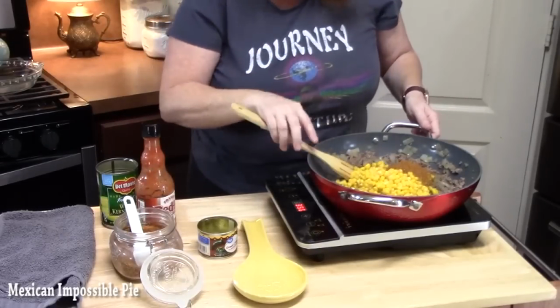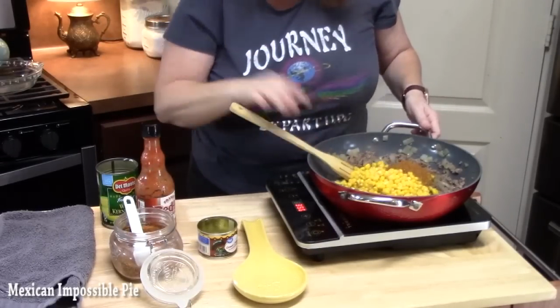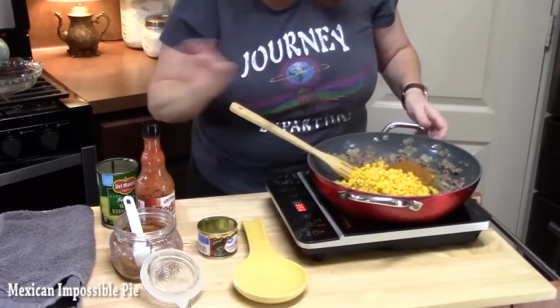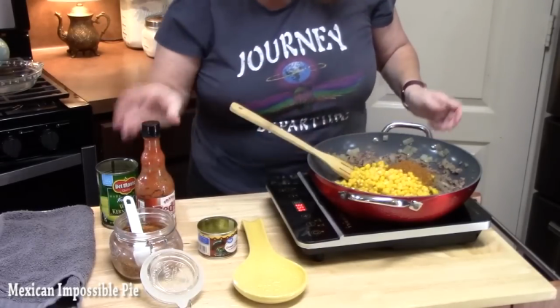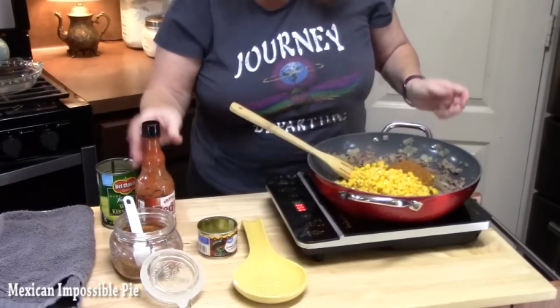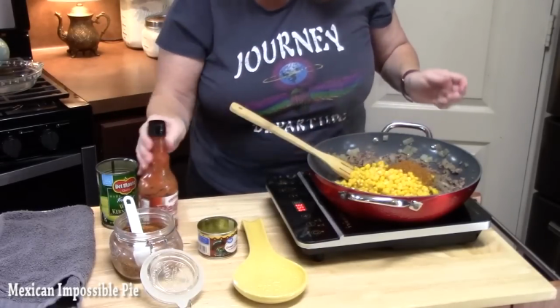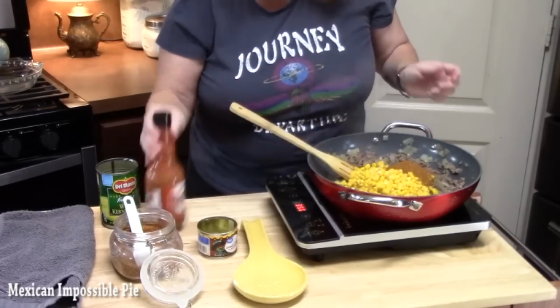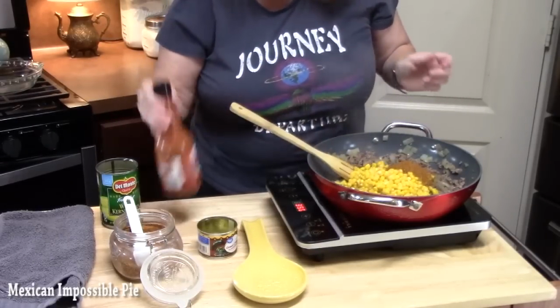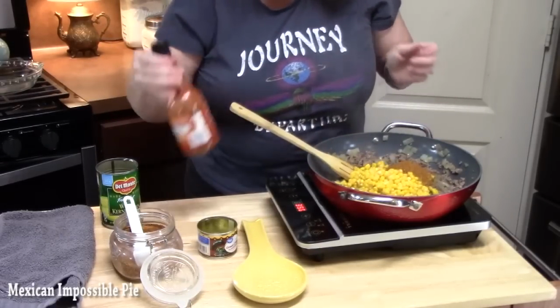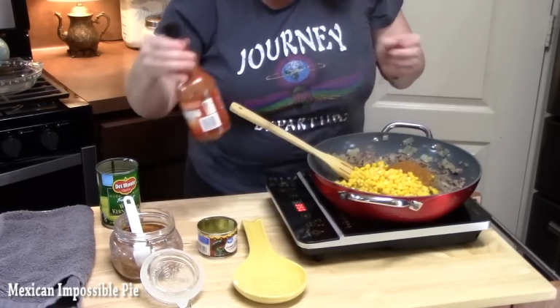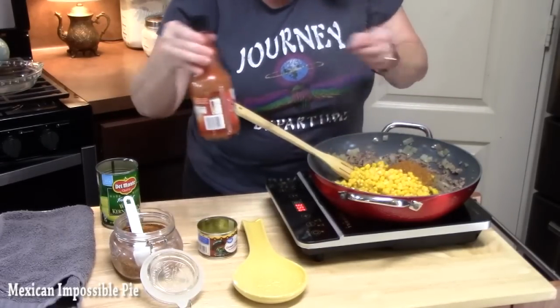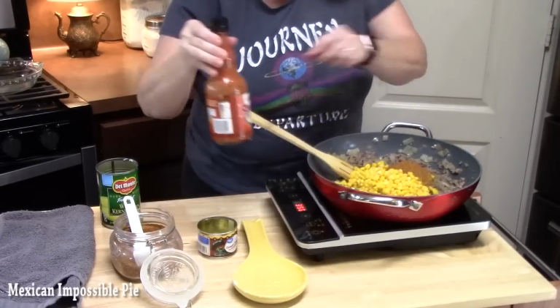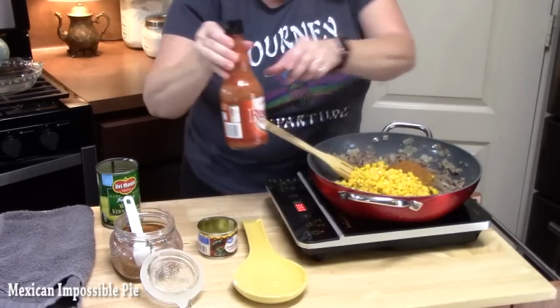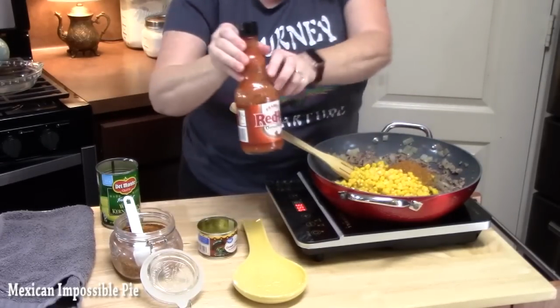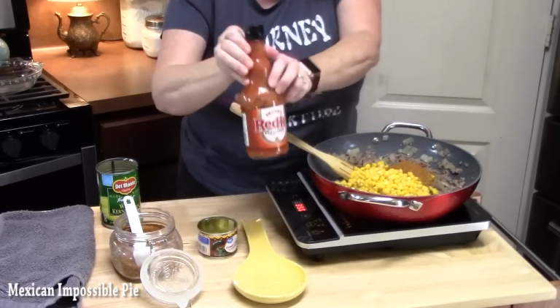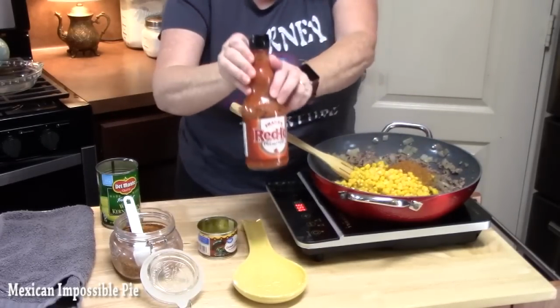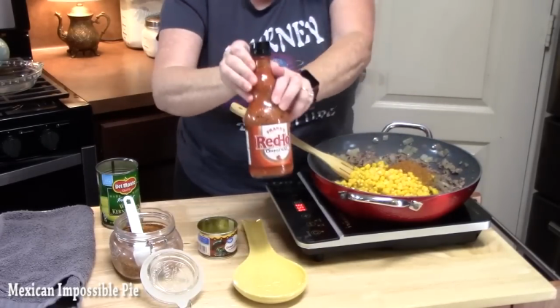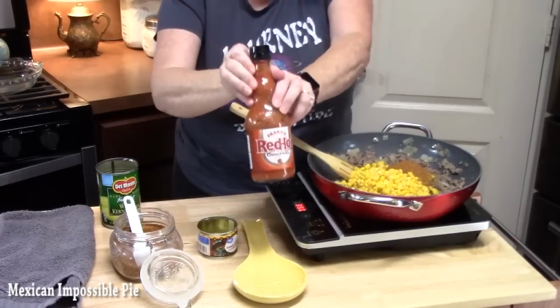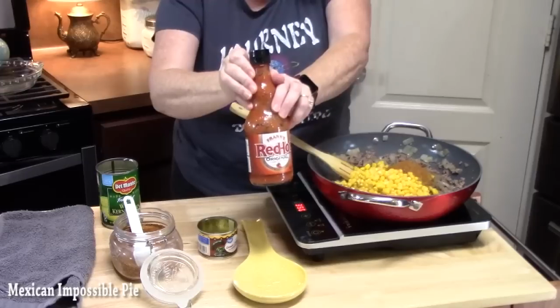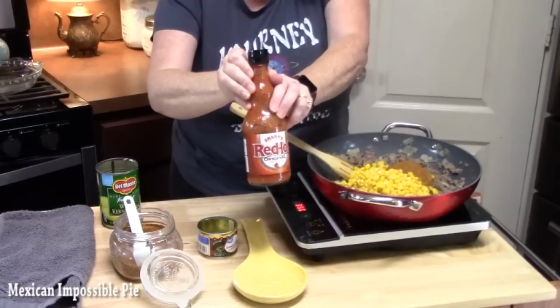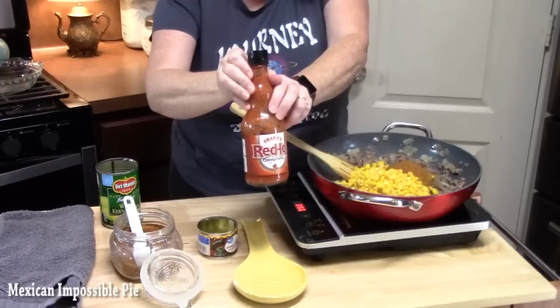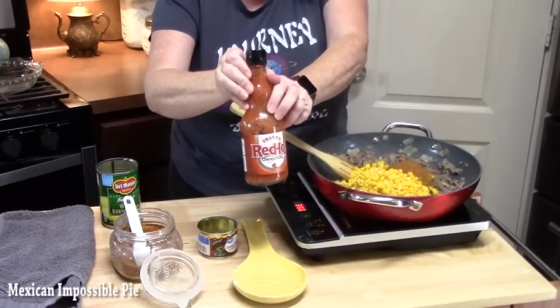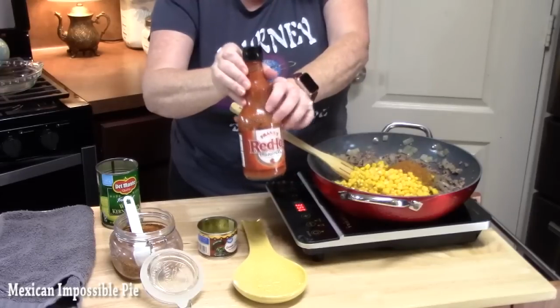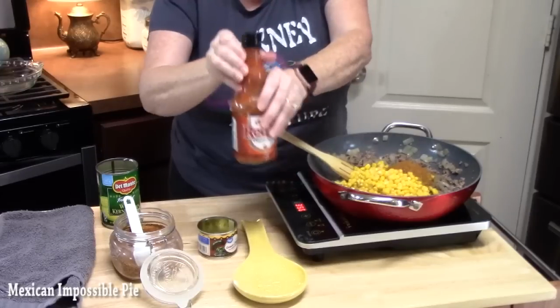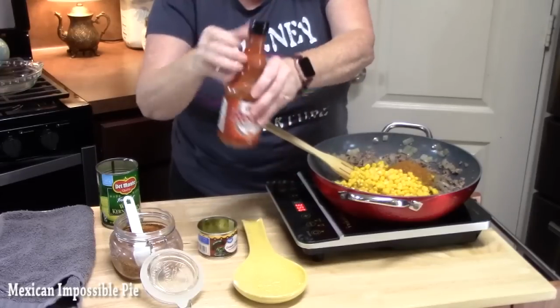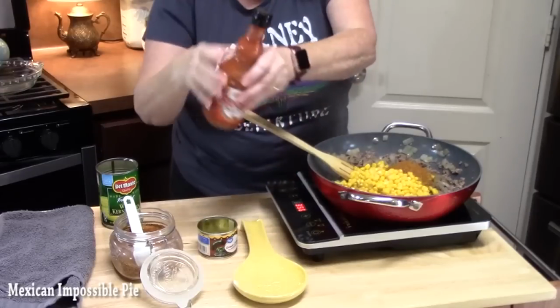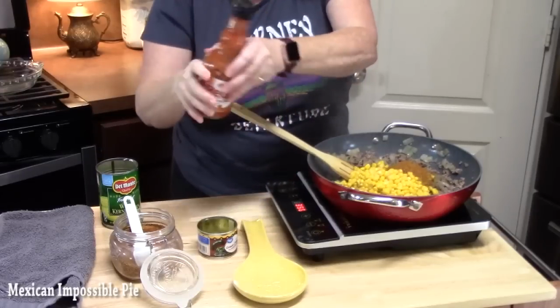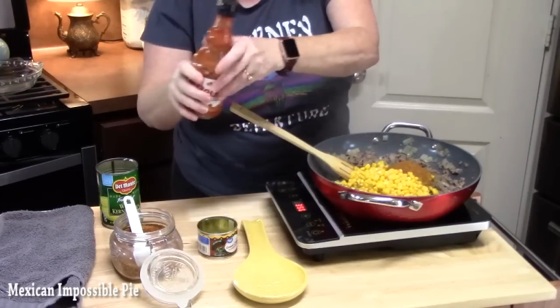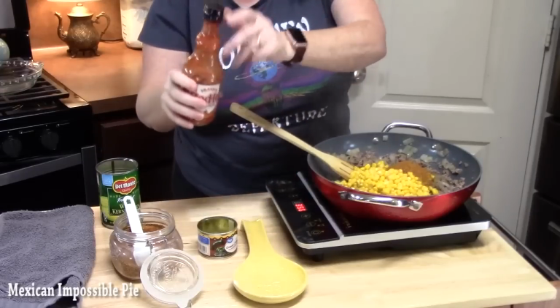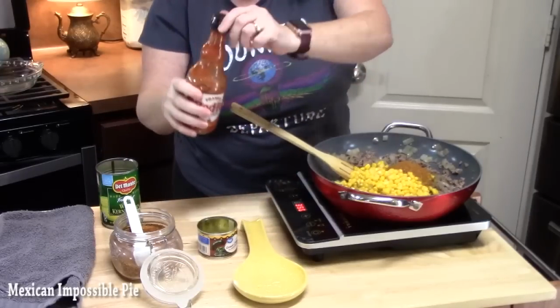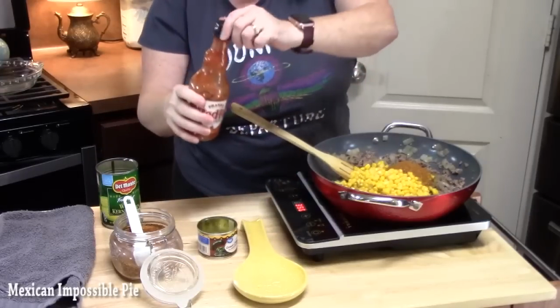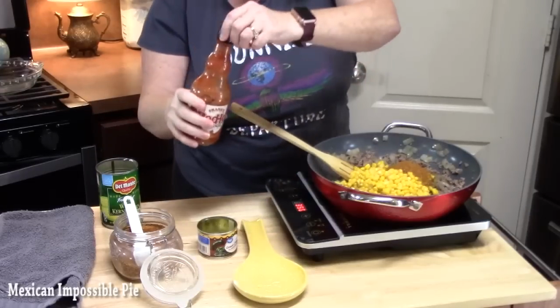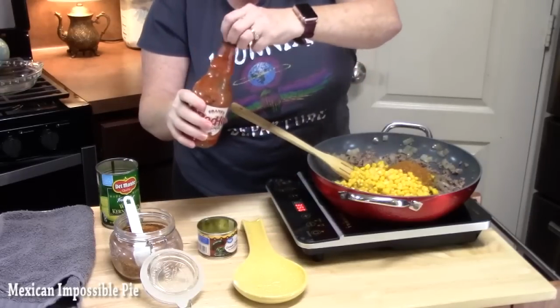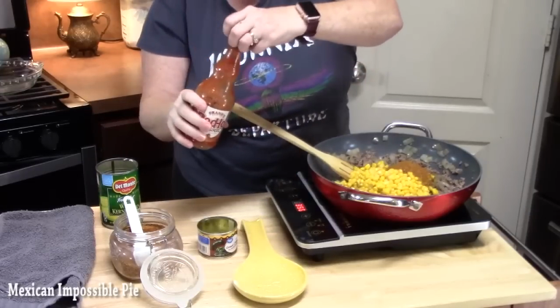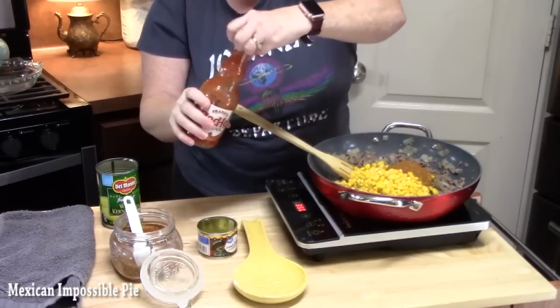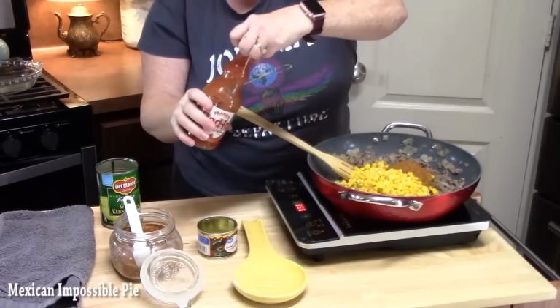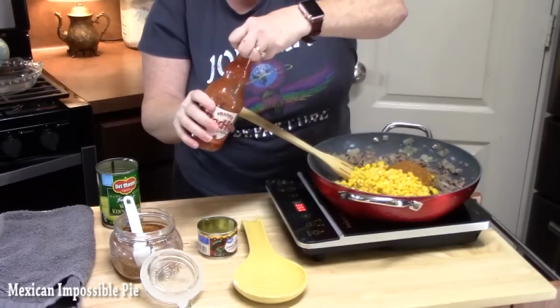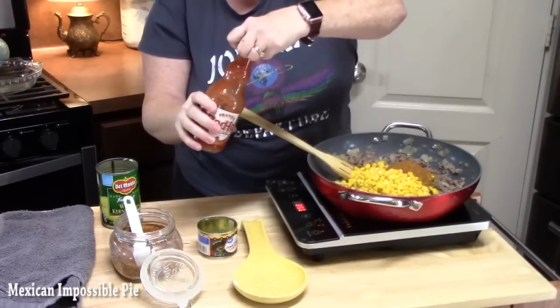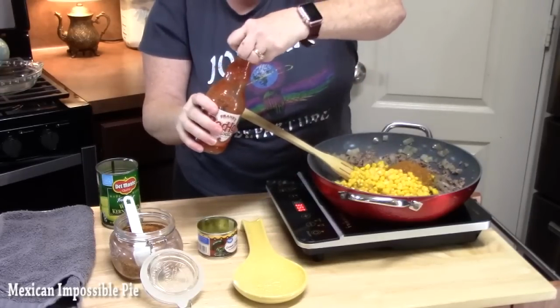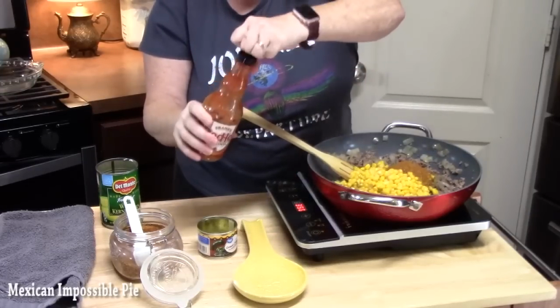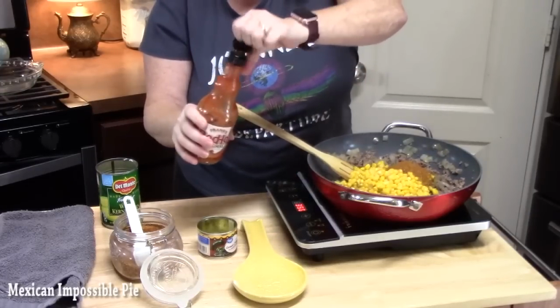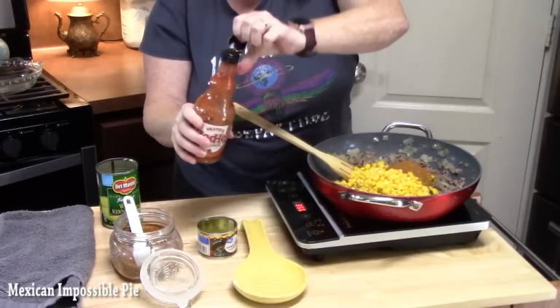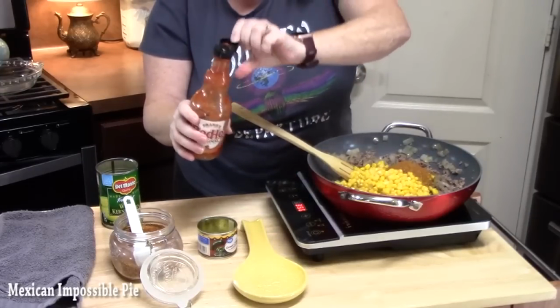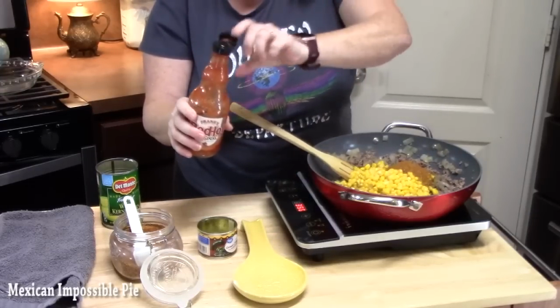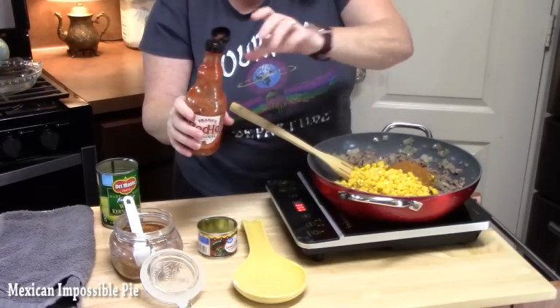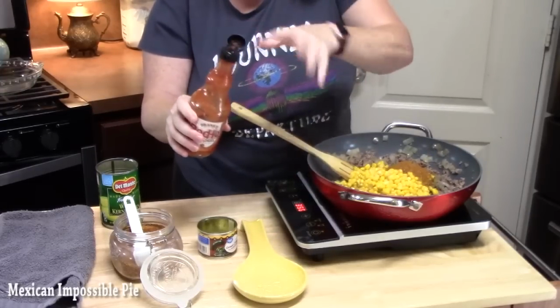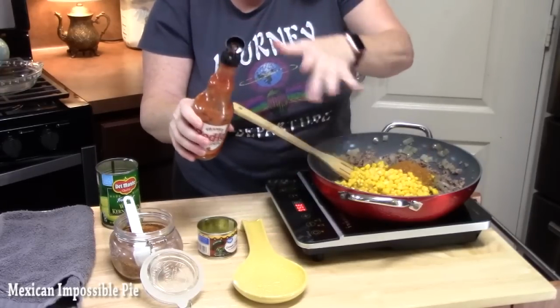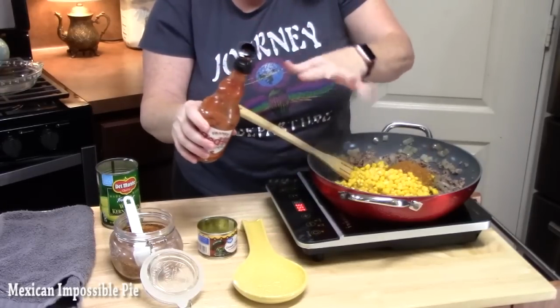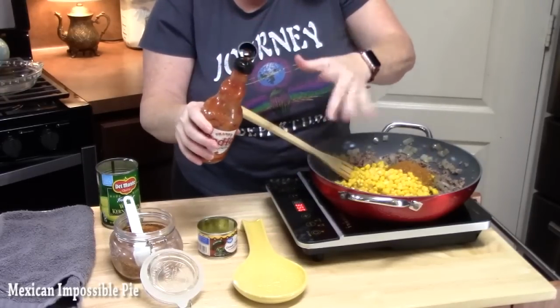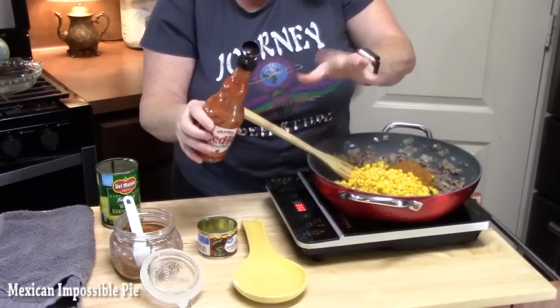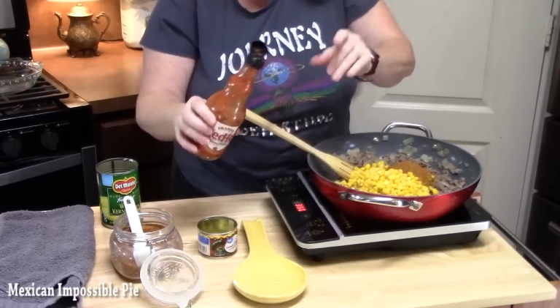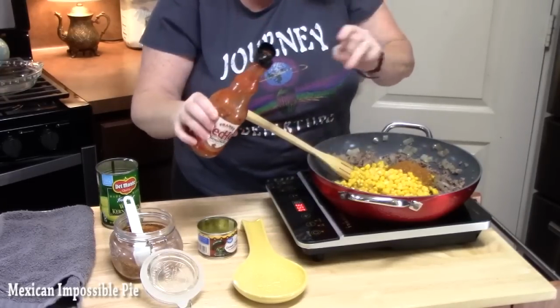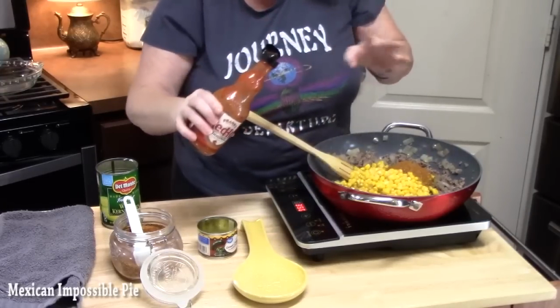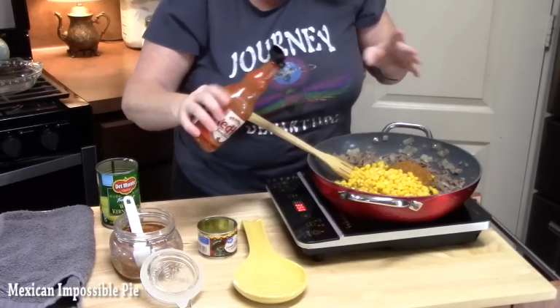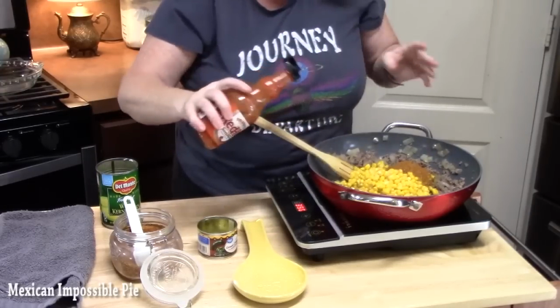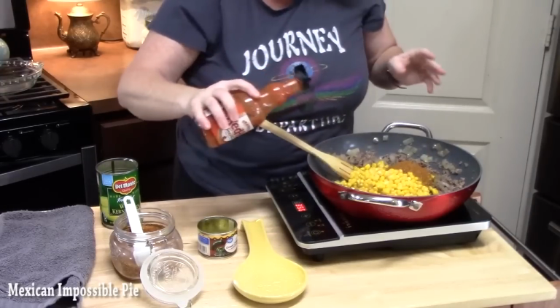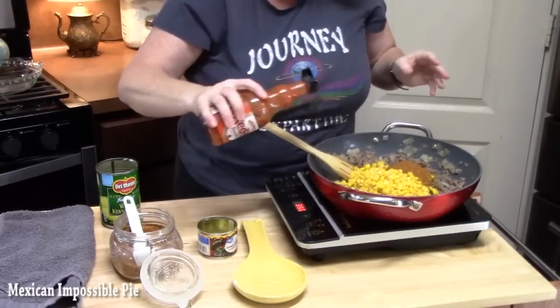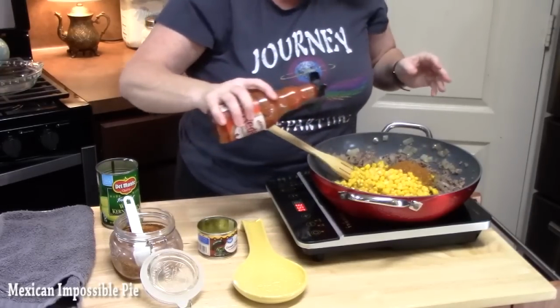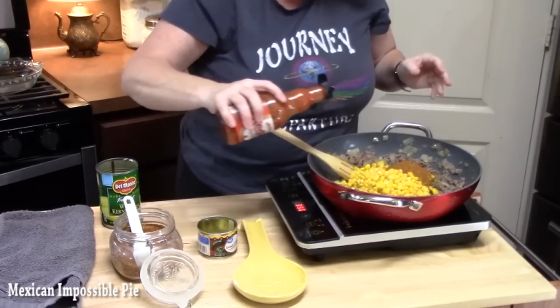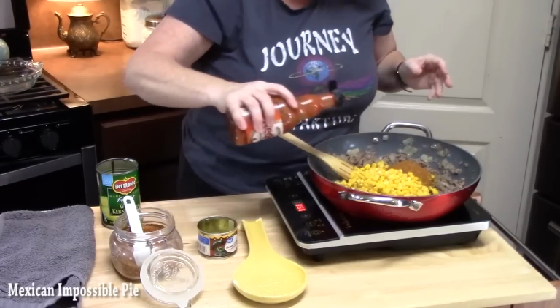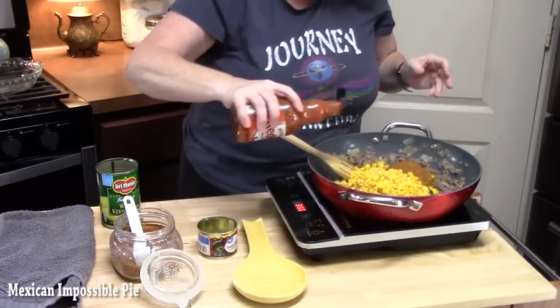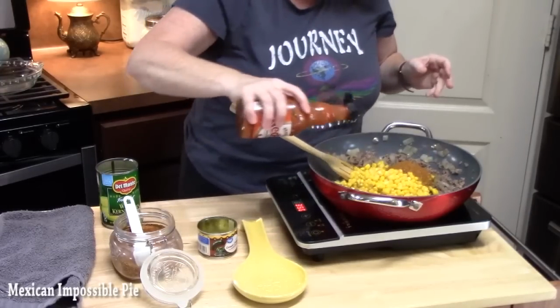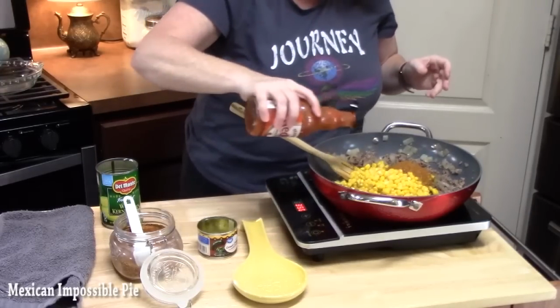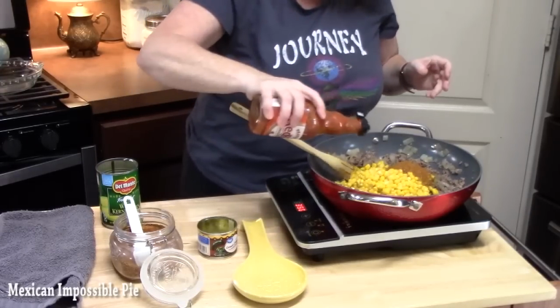Then we've got some hot sauce. You don't have to put this in if you don't want to — we're just going to dribble just a little dash or two.